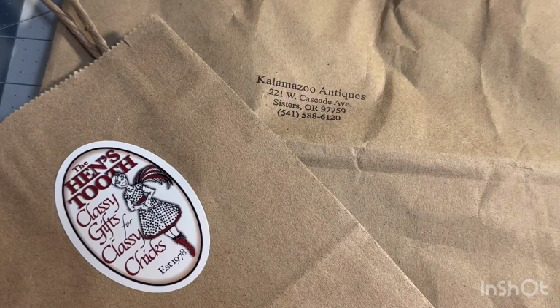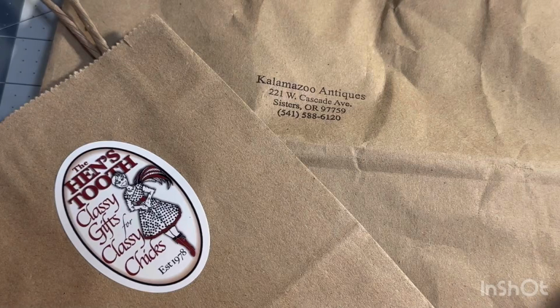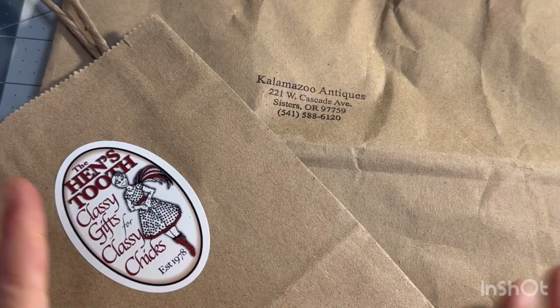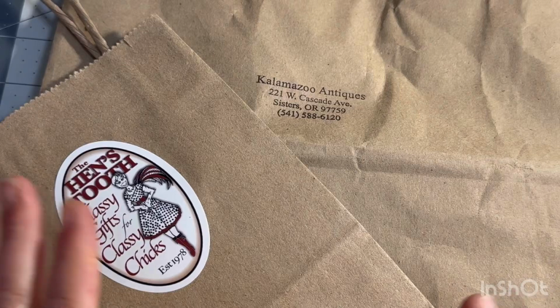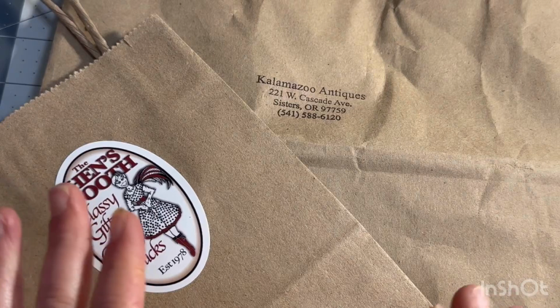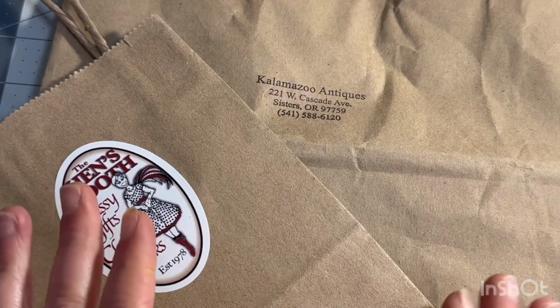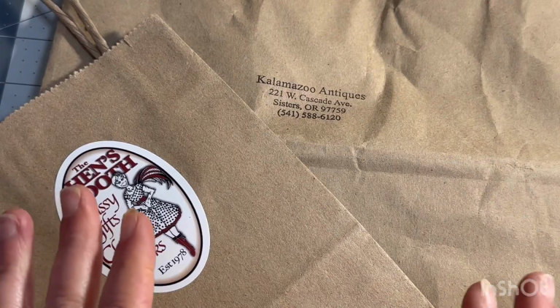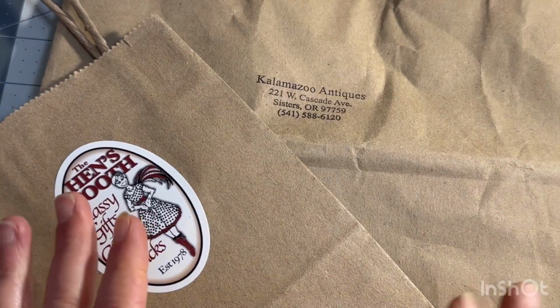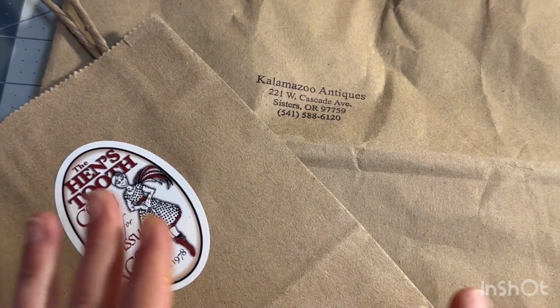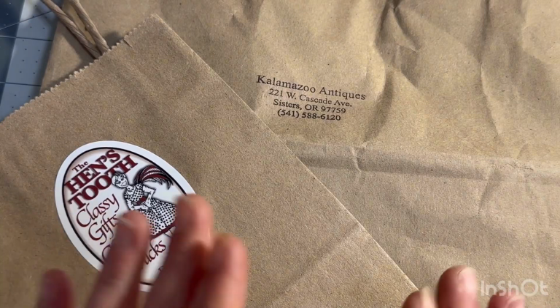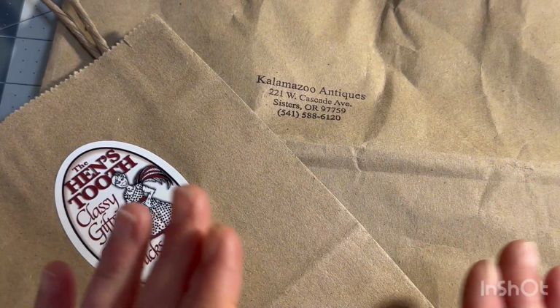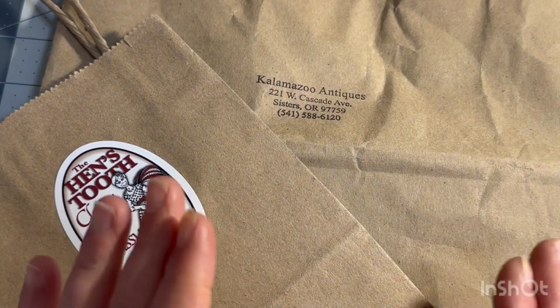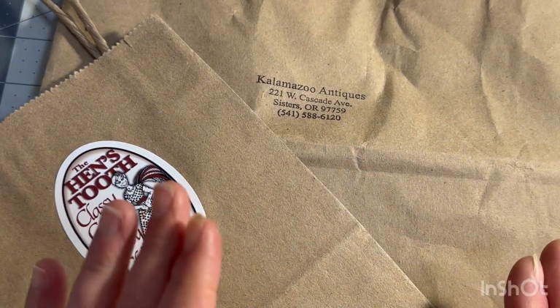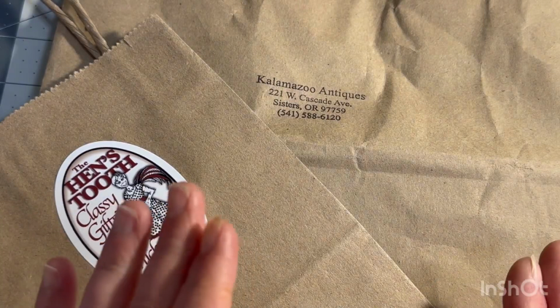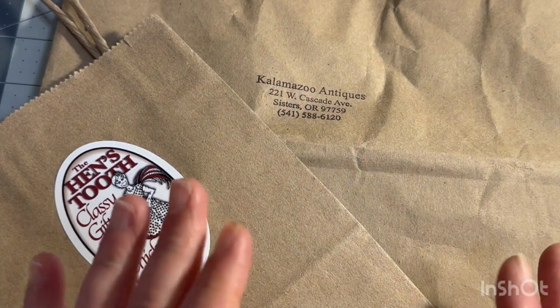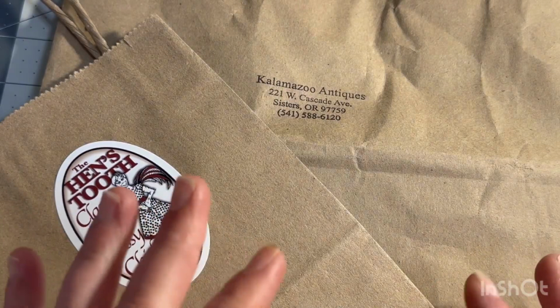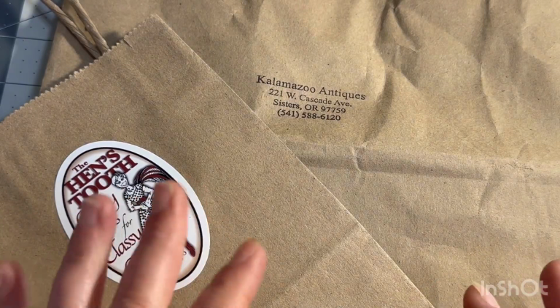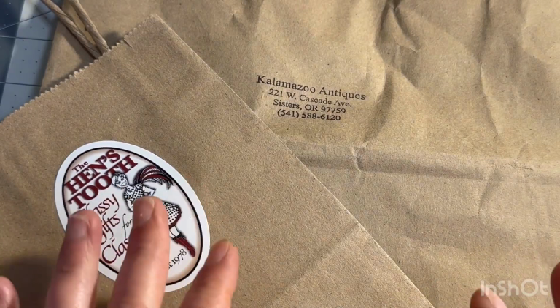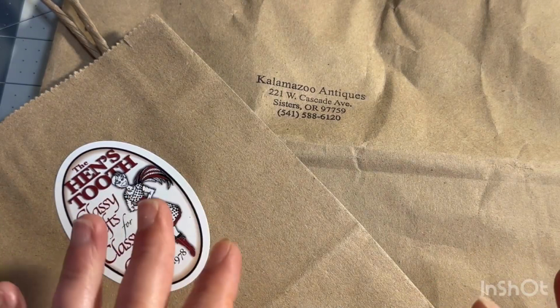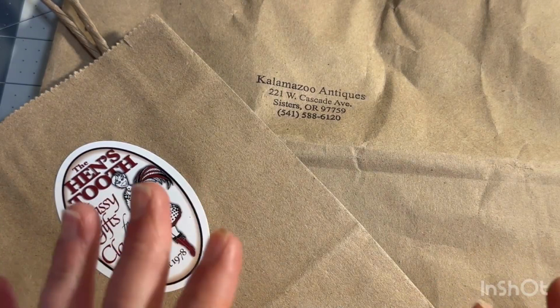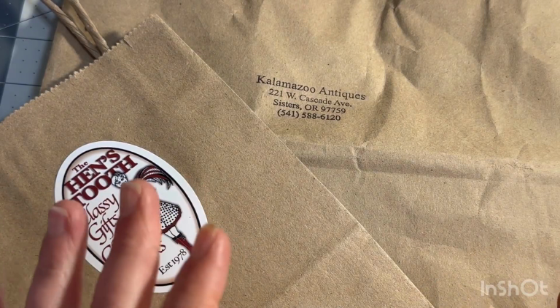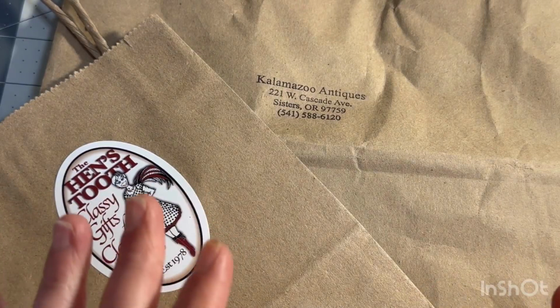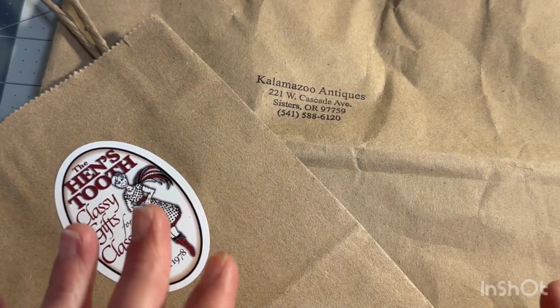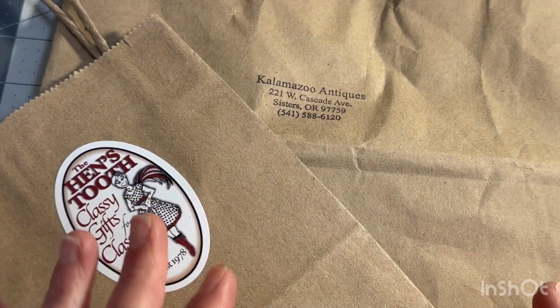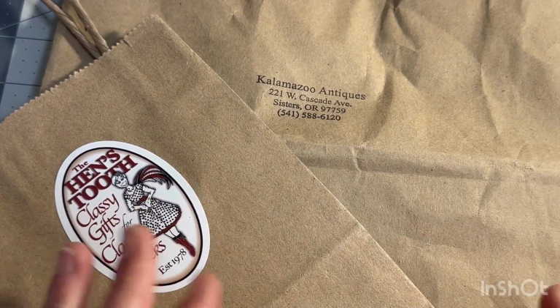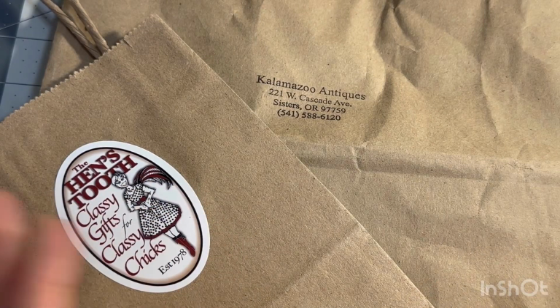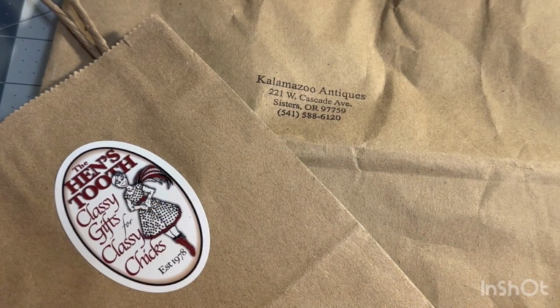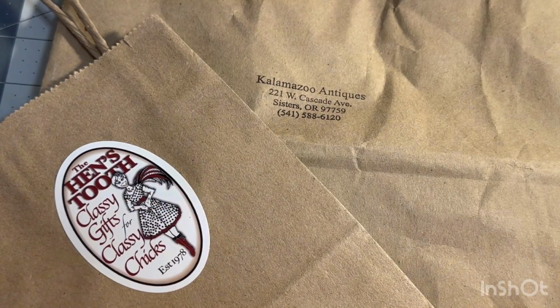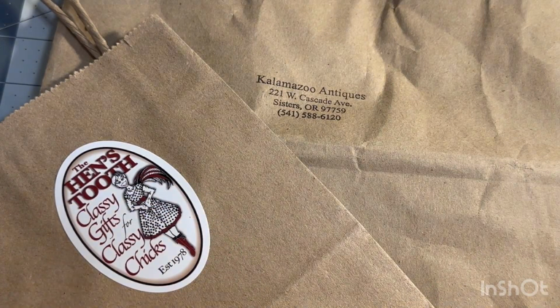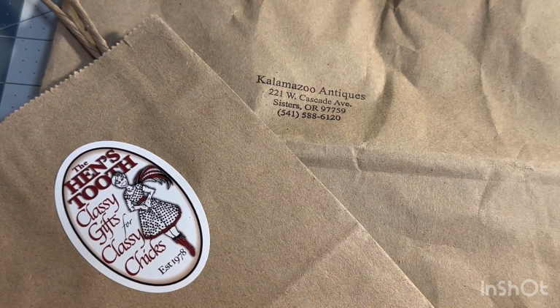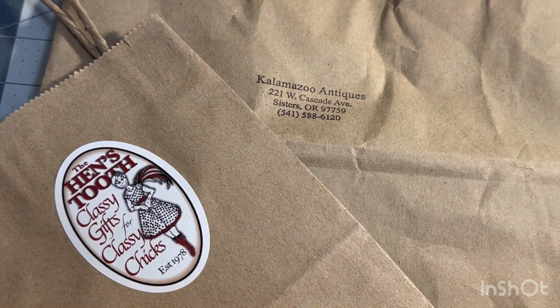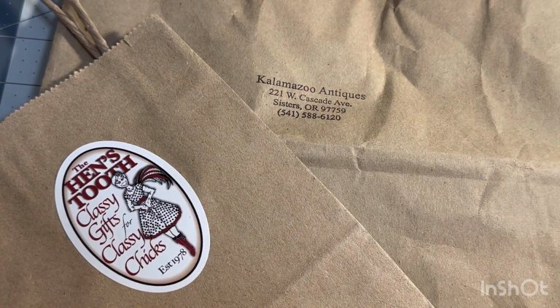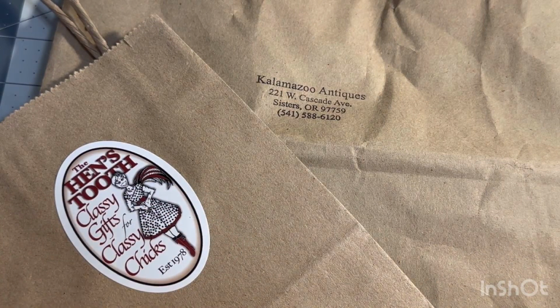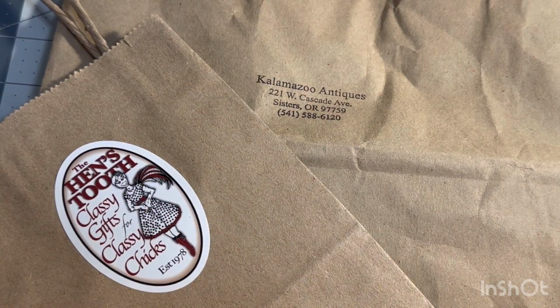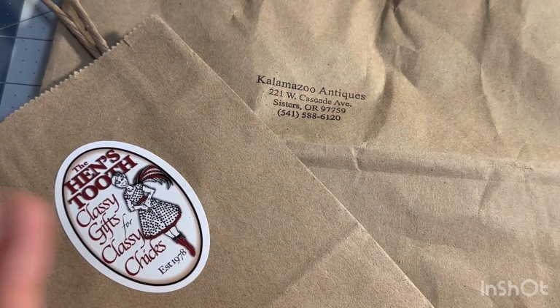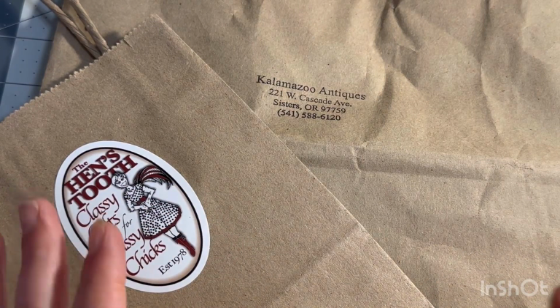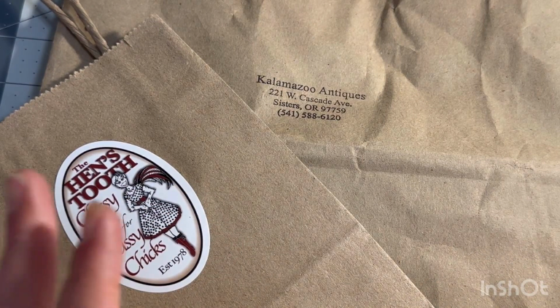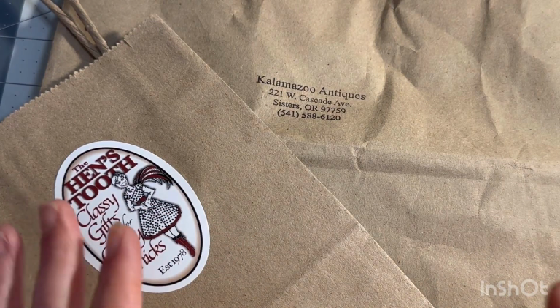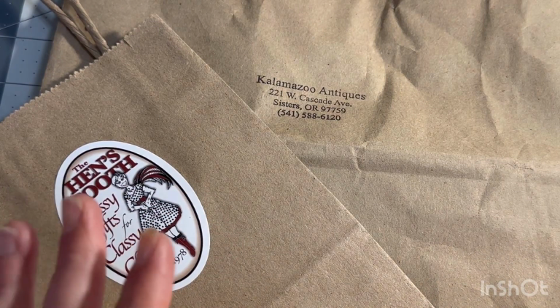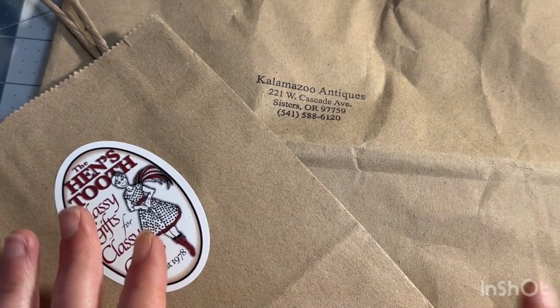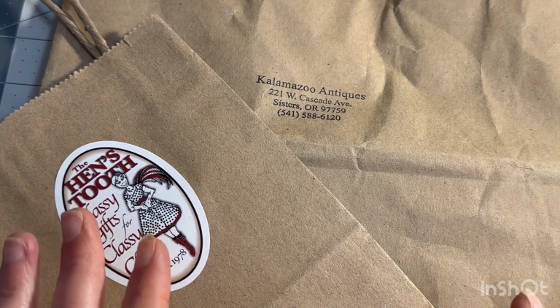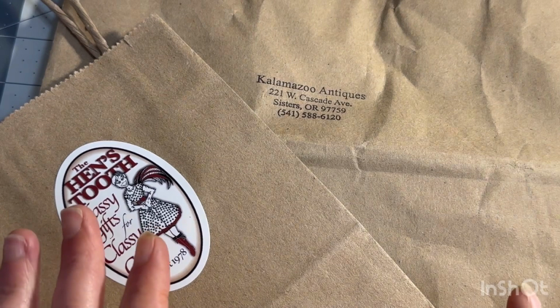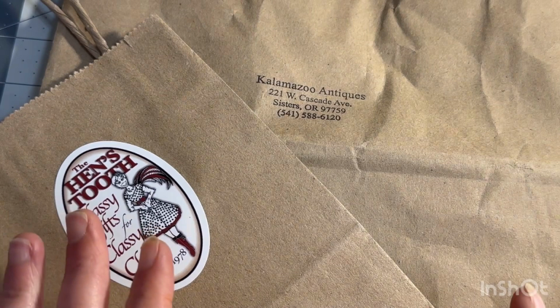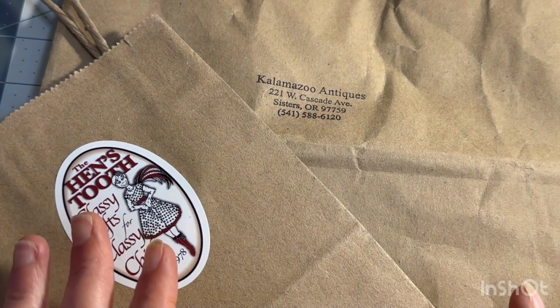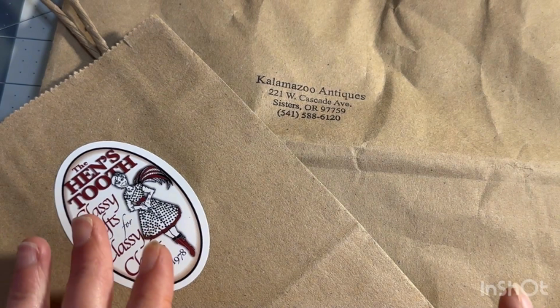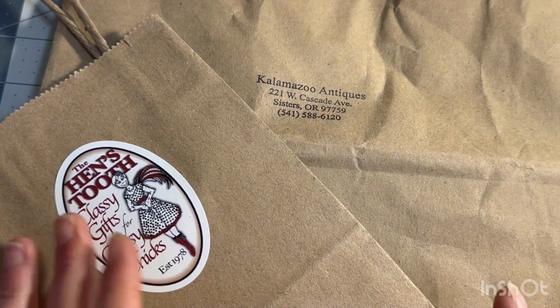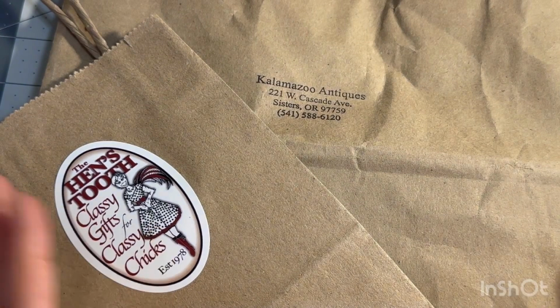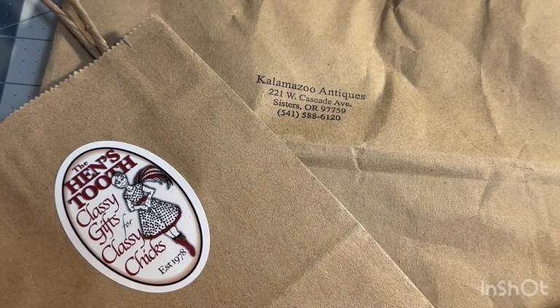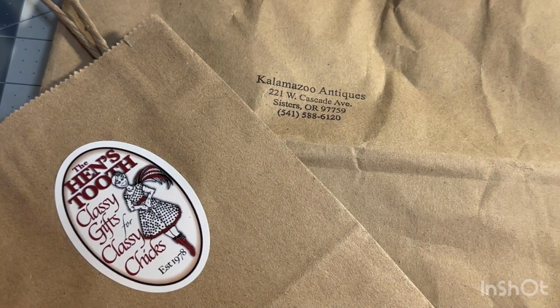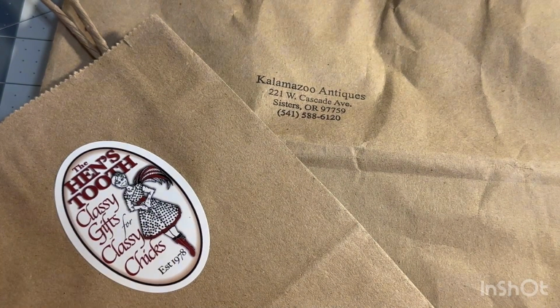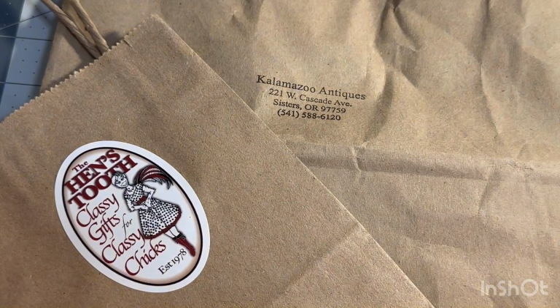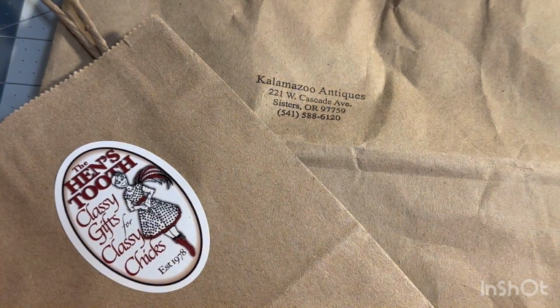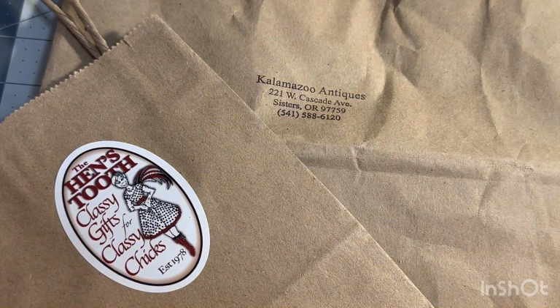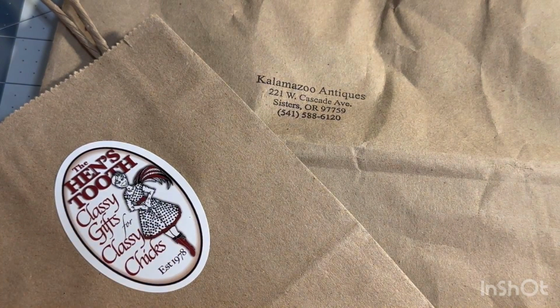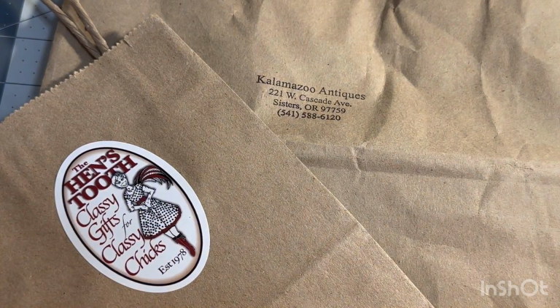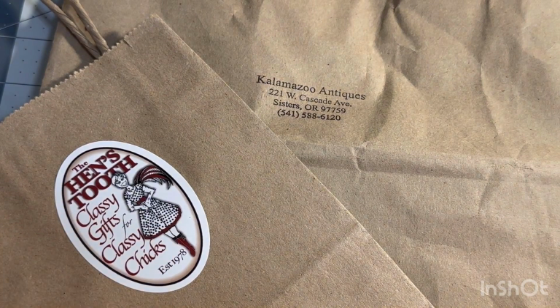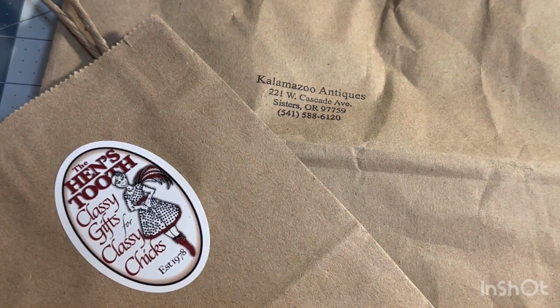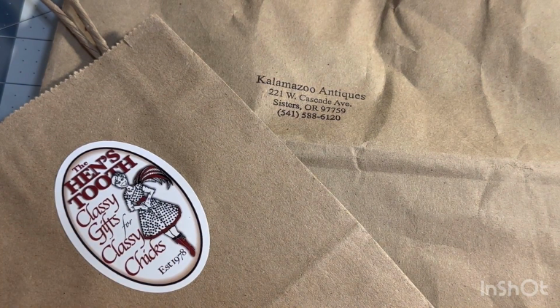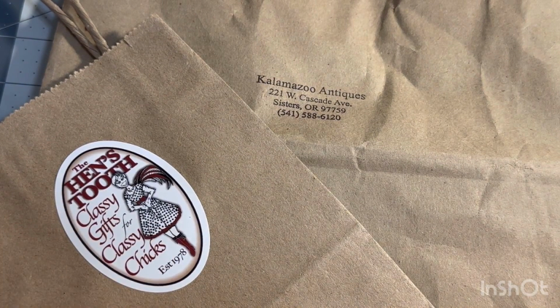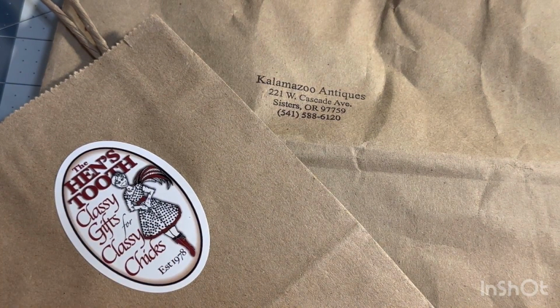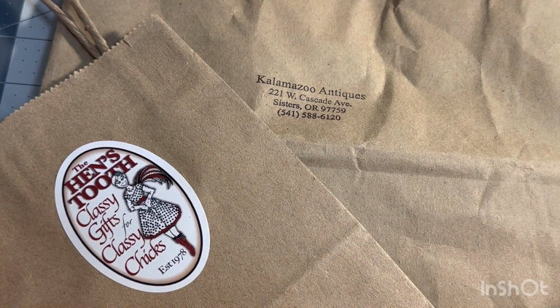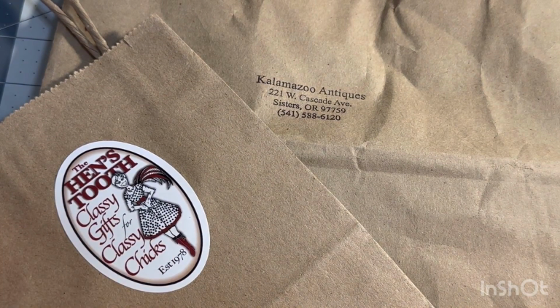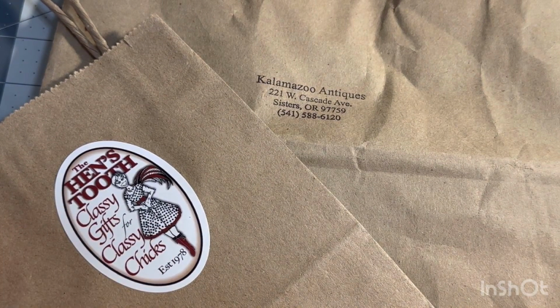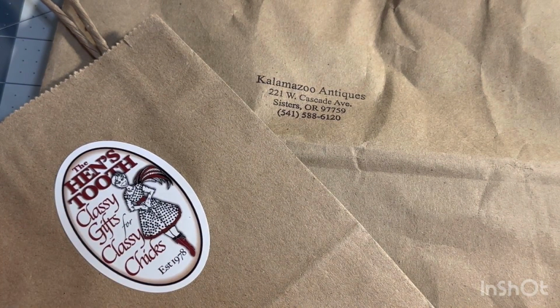Welcome! I'm Dawn with For Grace Creations and I am just so excited. I thought, you know what, why not? I'm just going to show you.